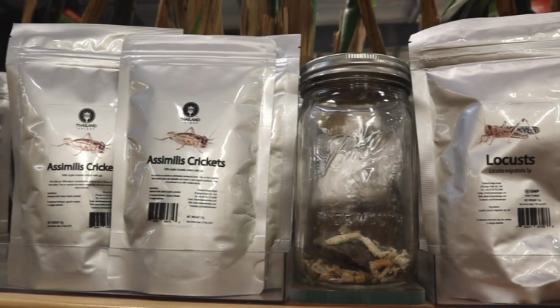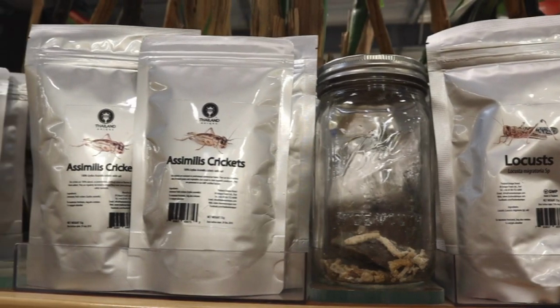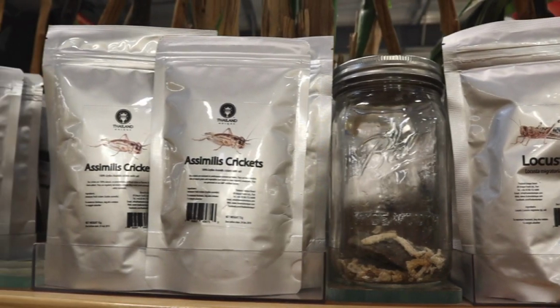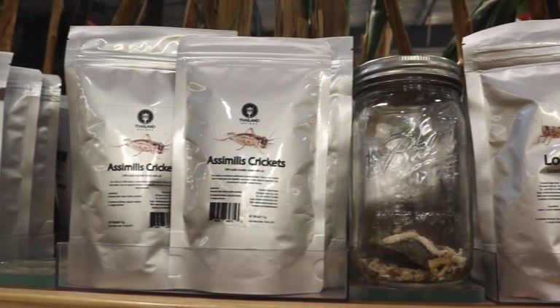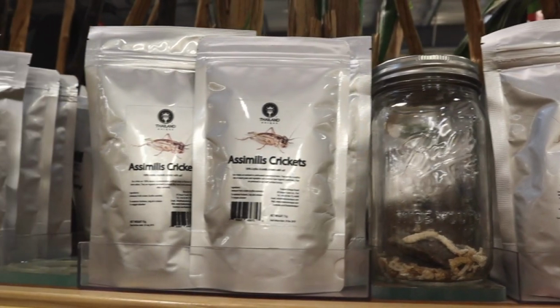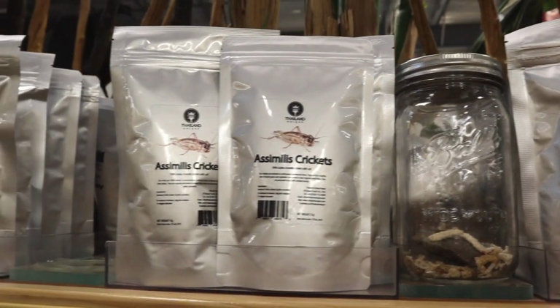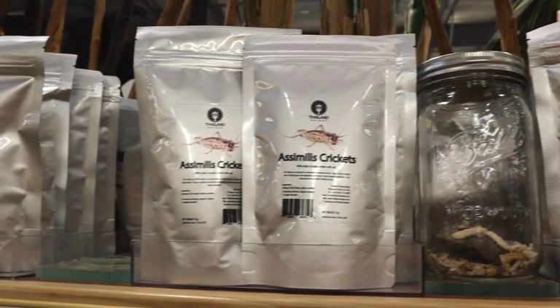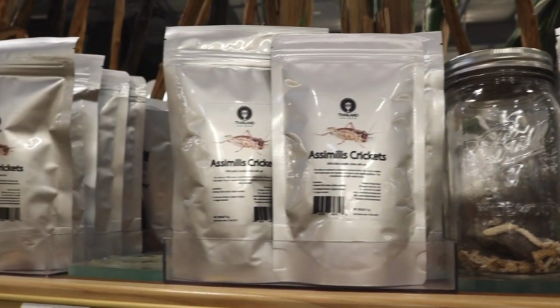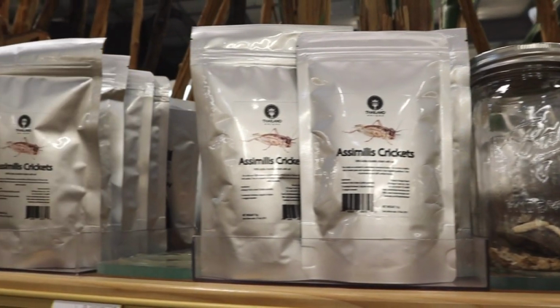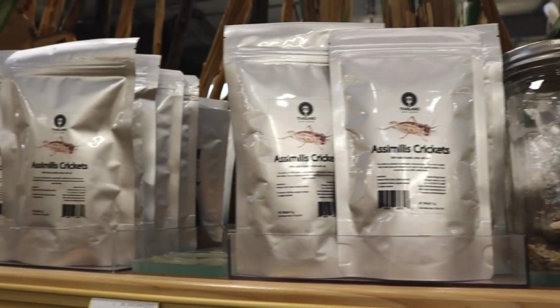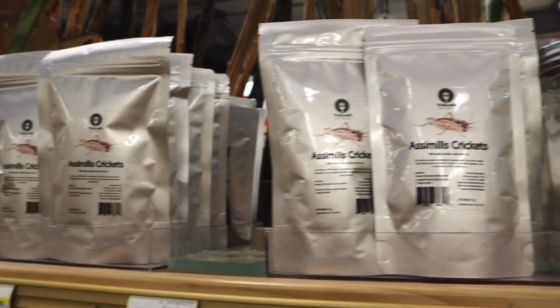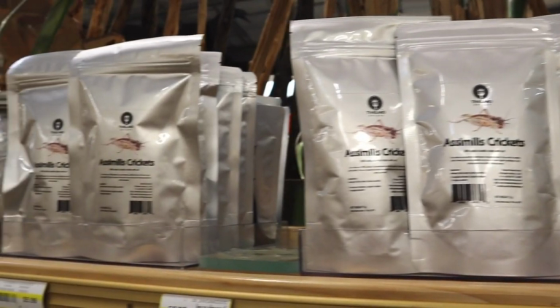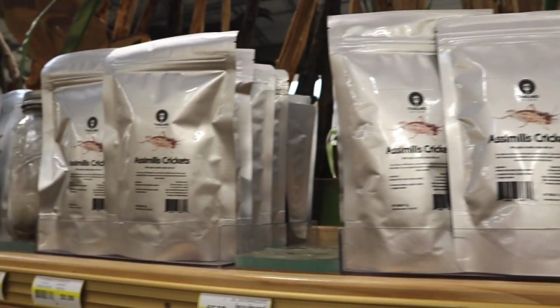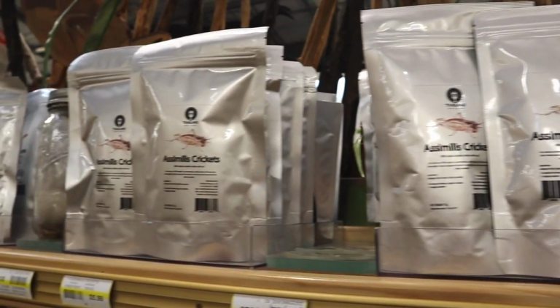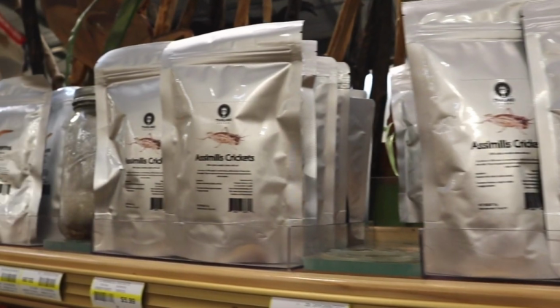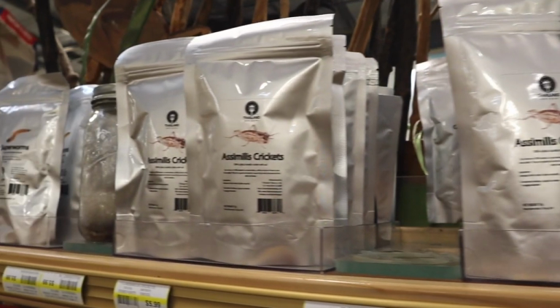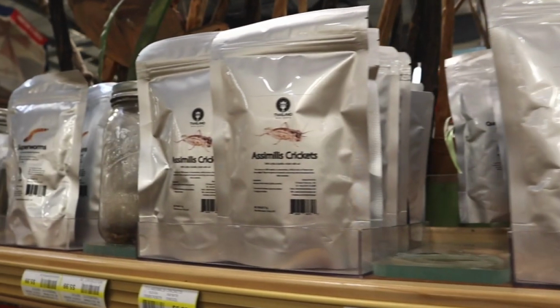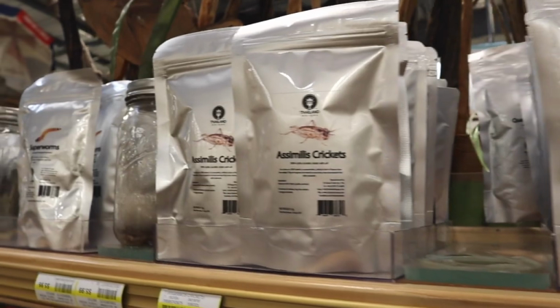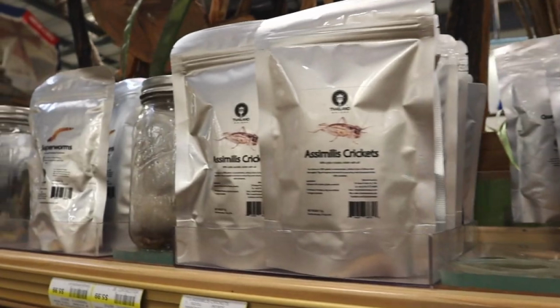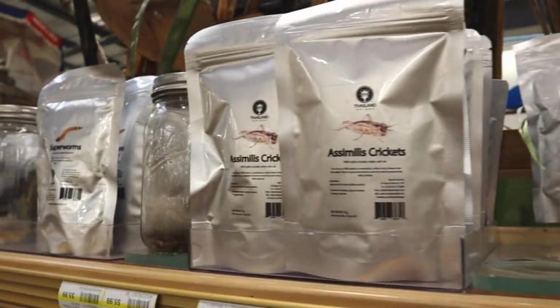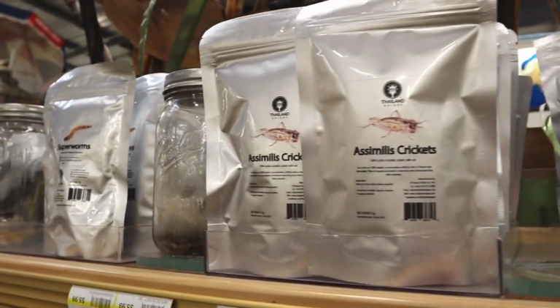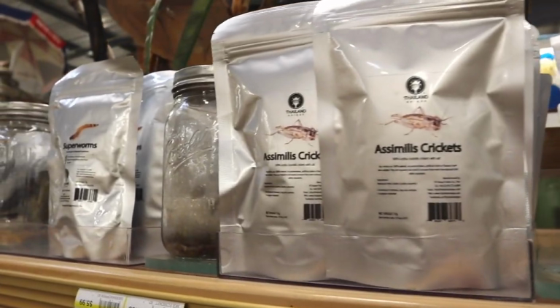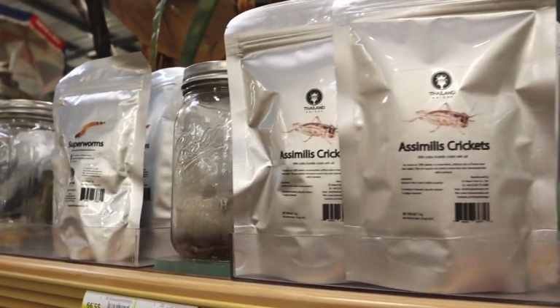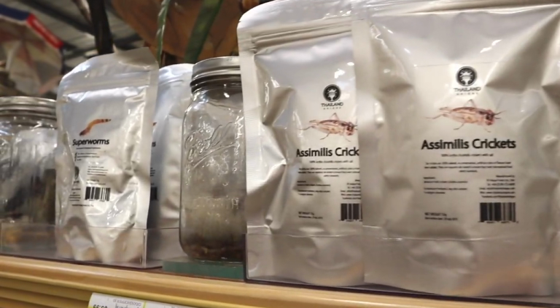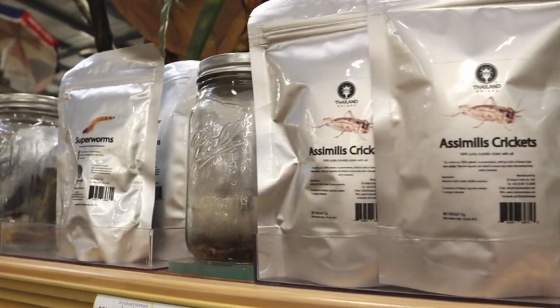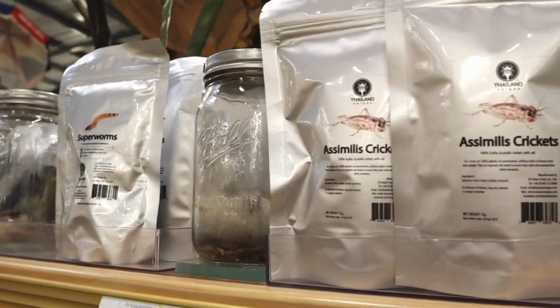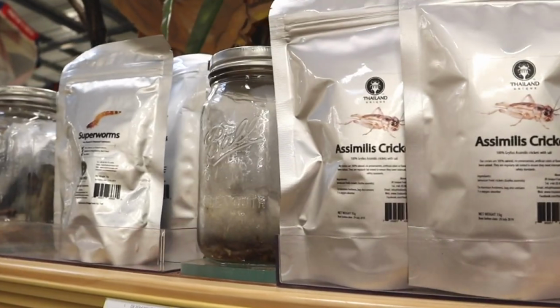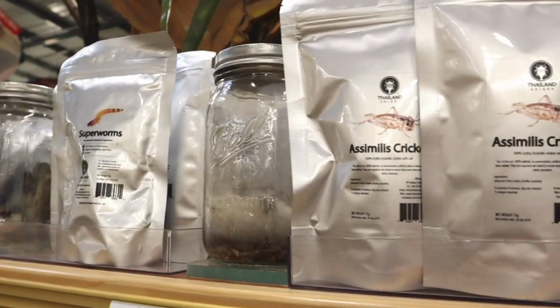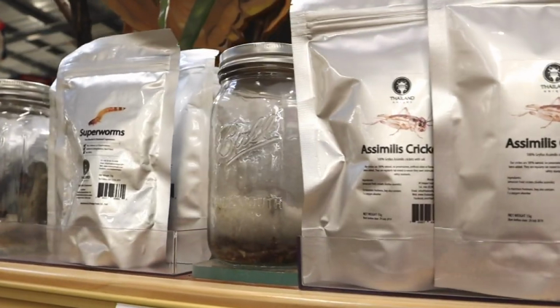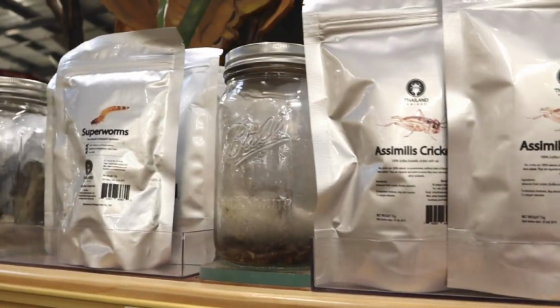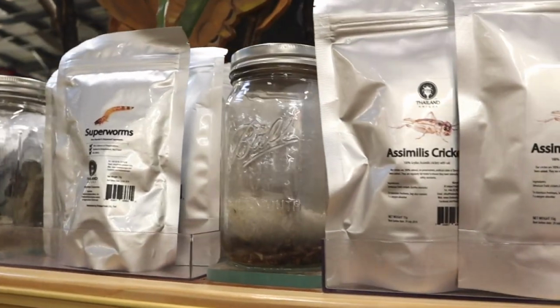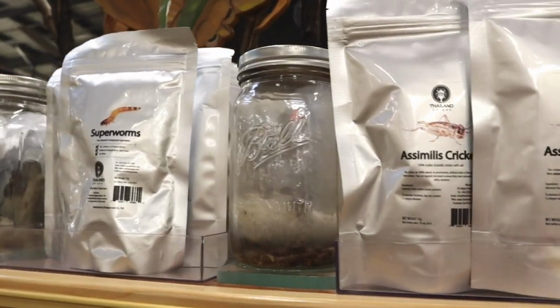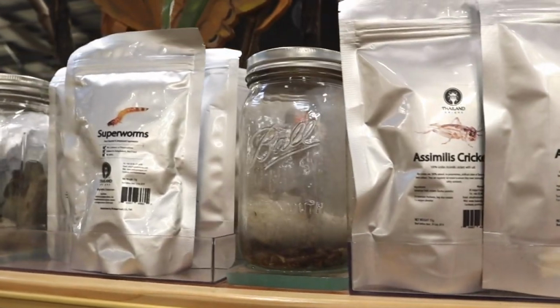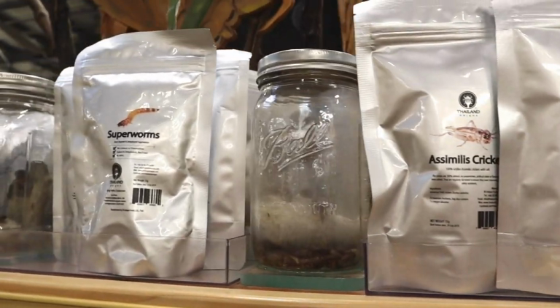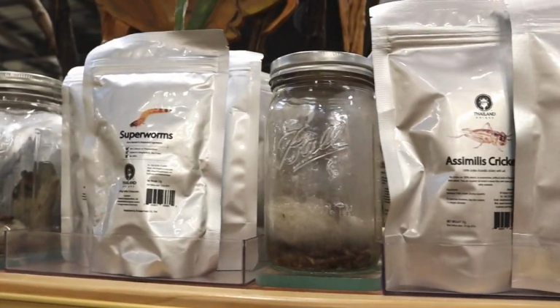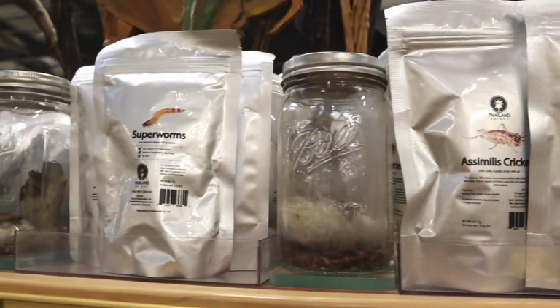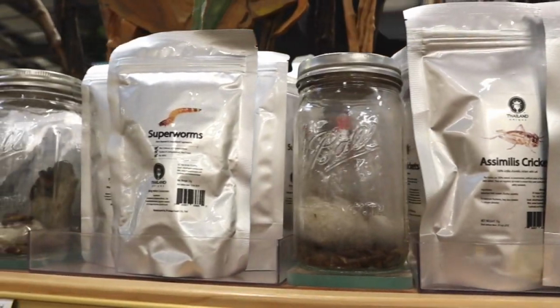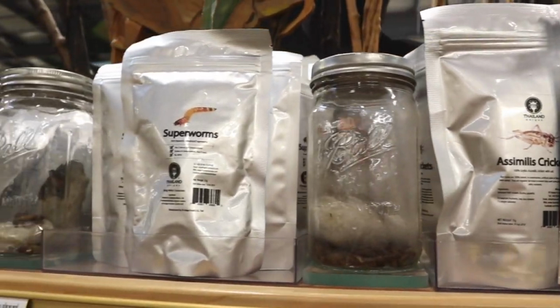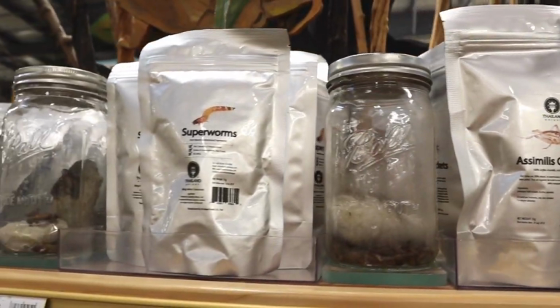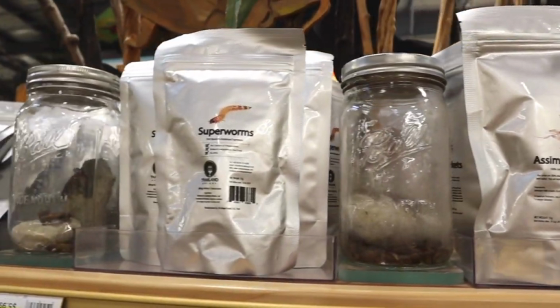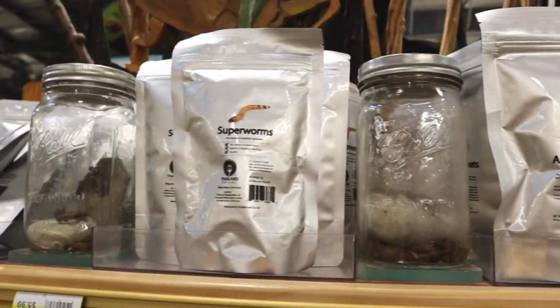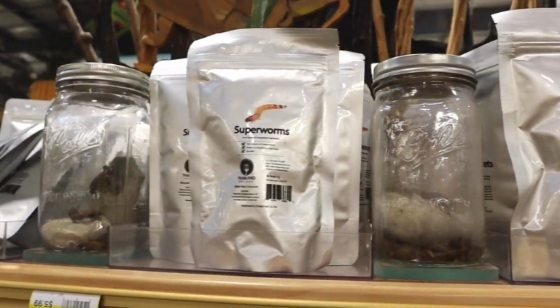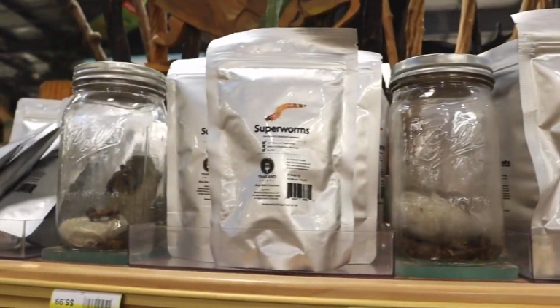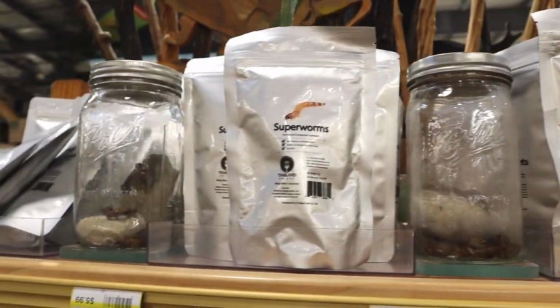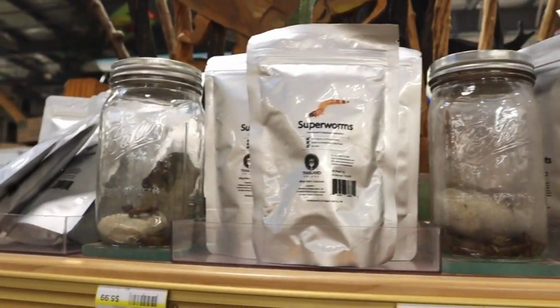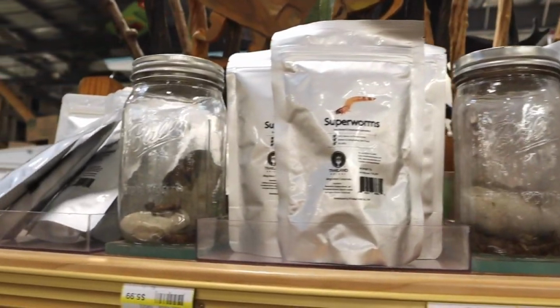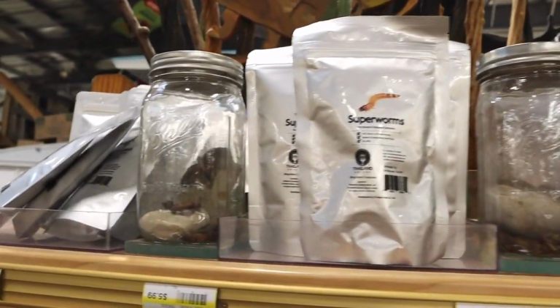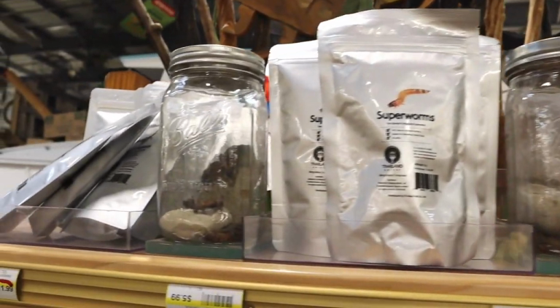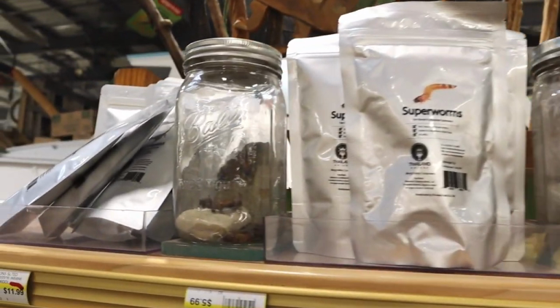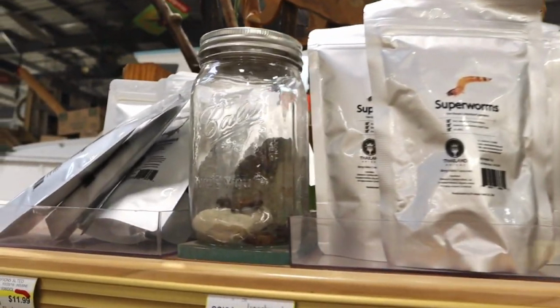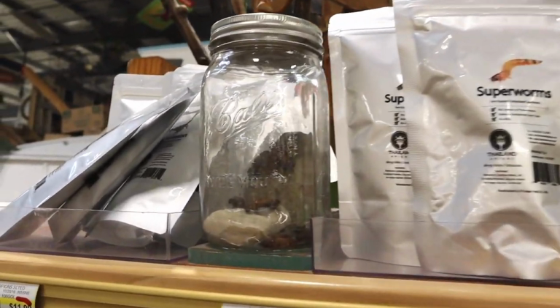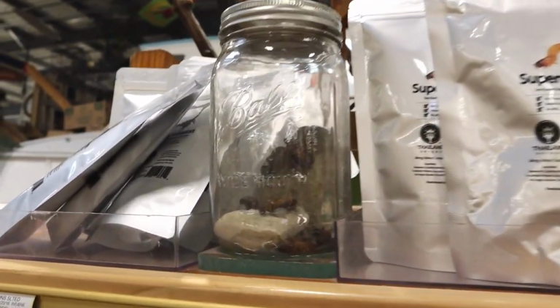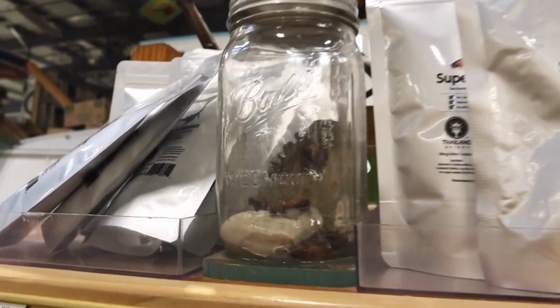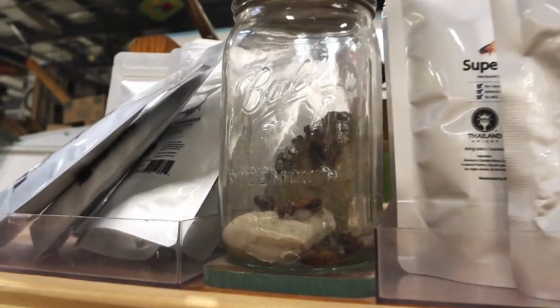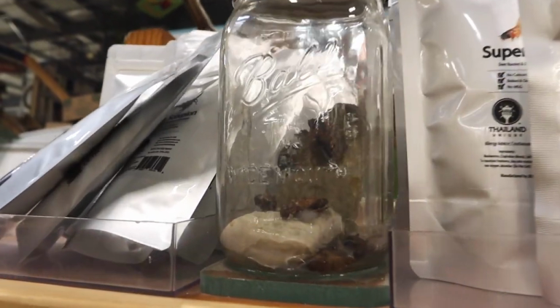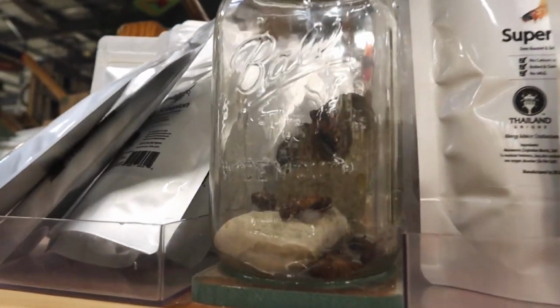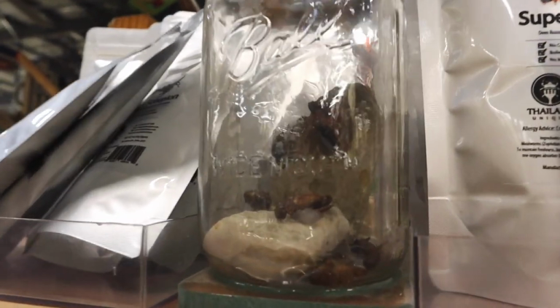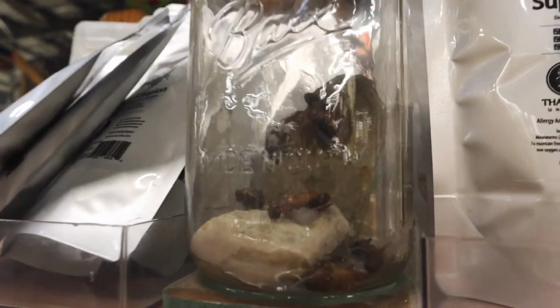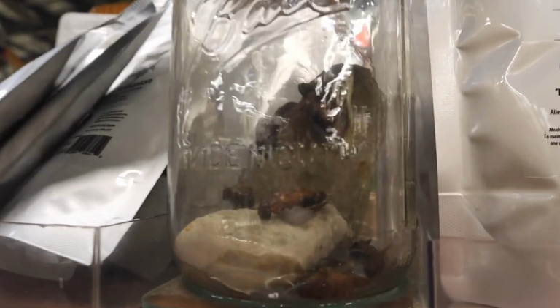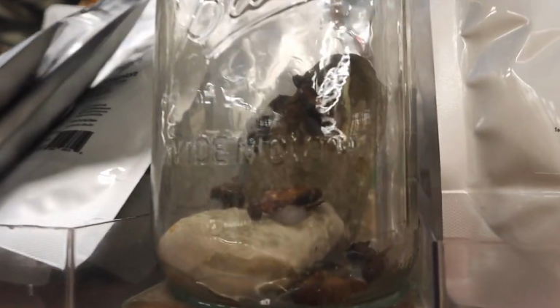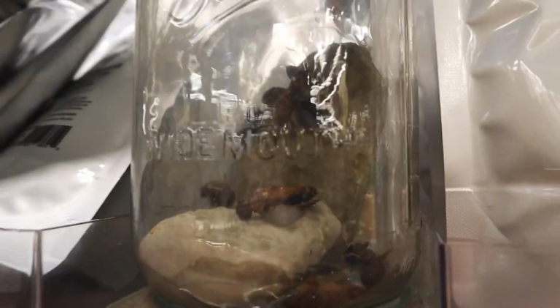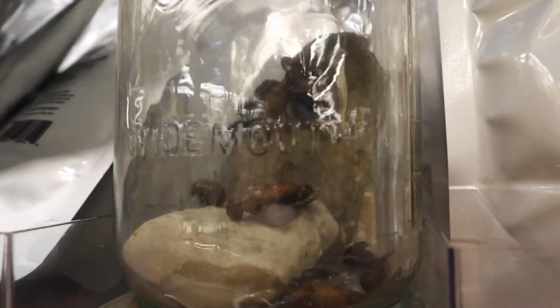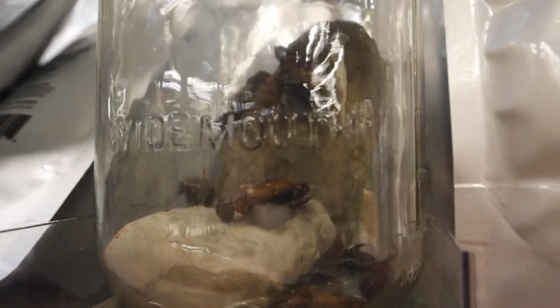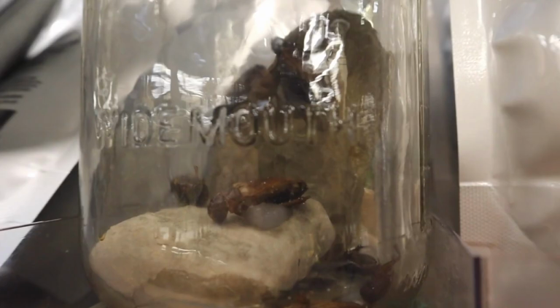Bugs. Bugs are the future of protein. At least, that's what you would be led to believe after shopping at Jungle Gems.